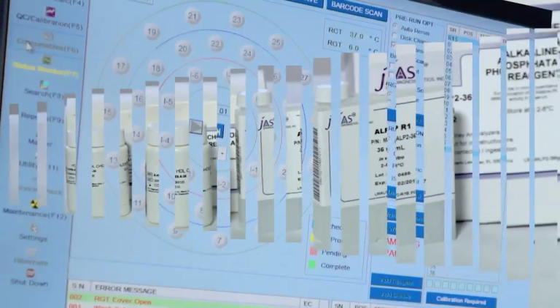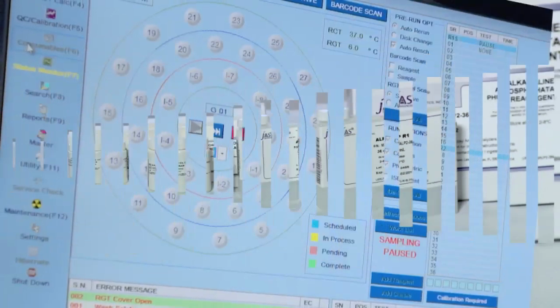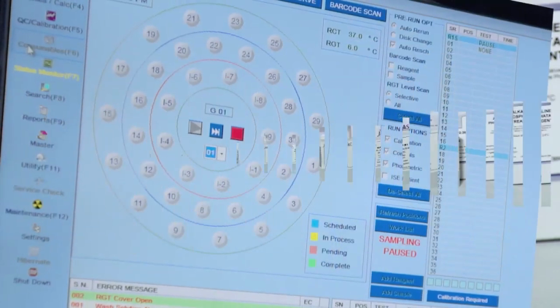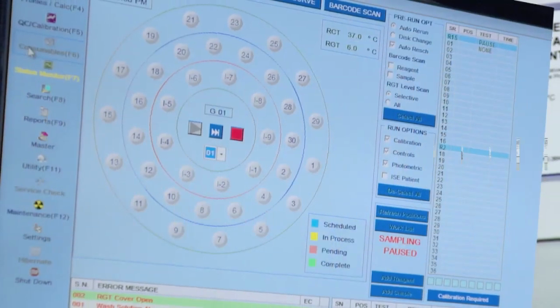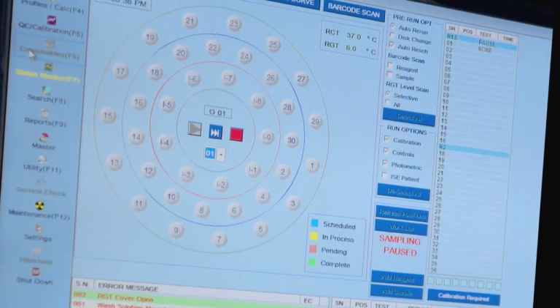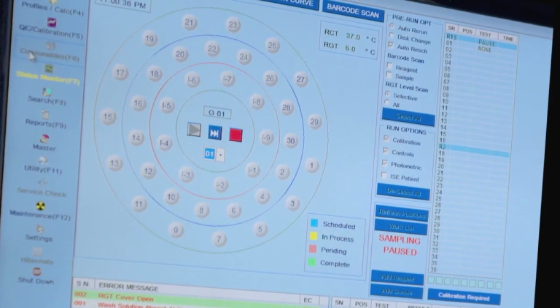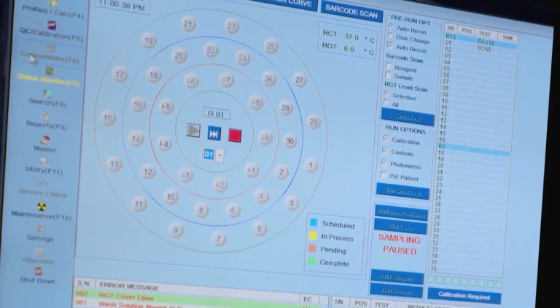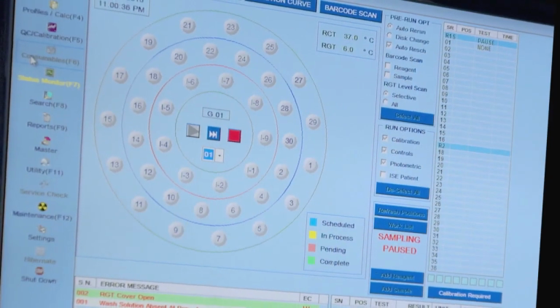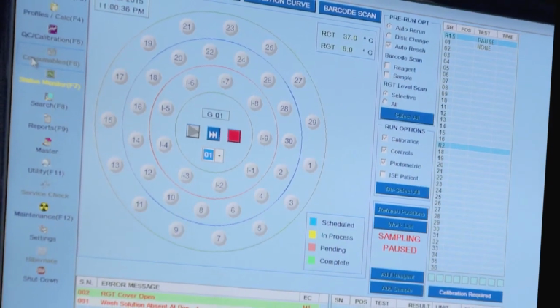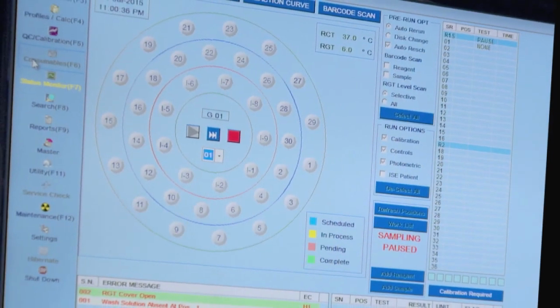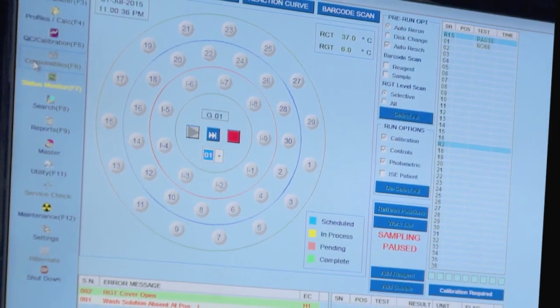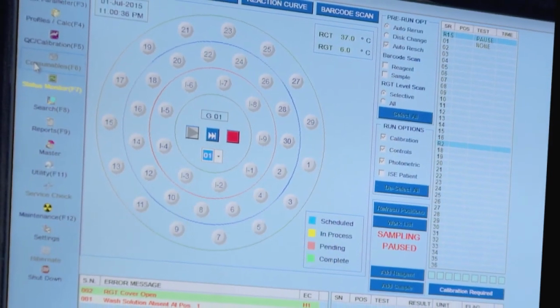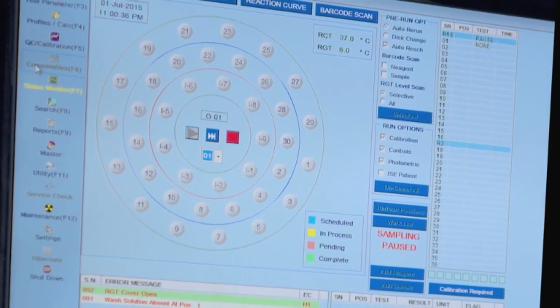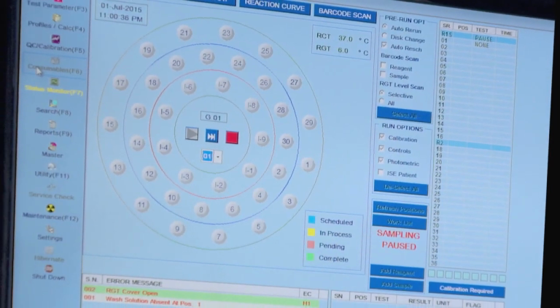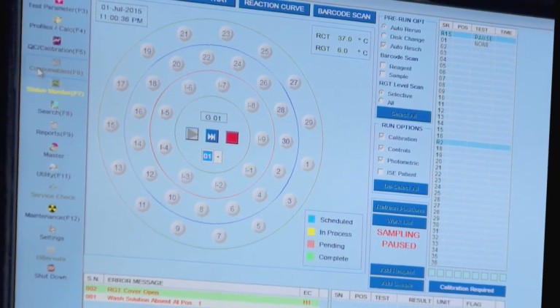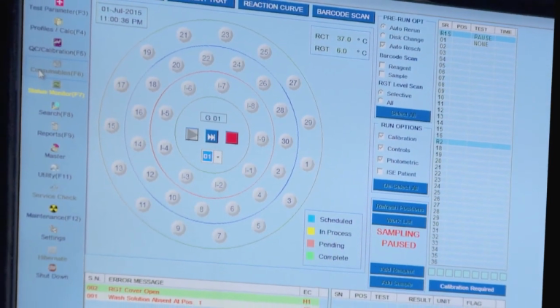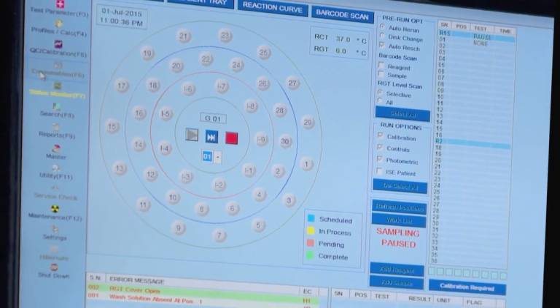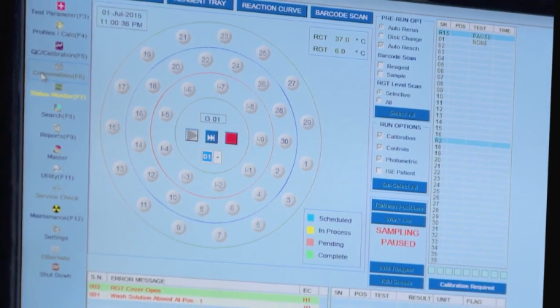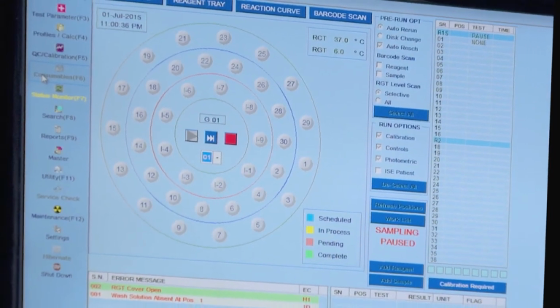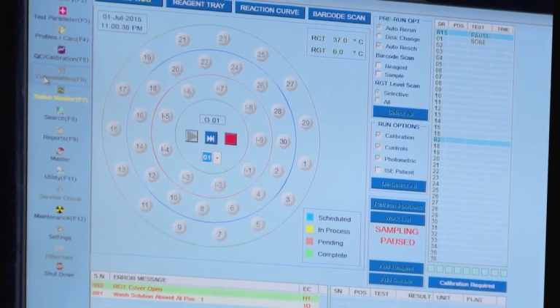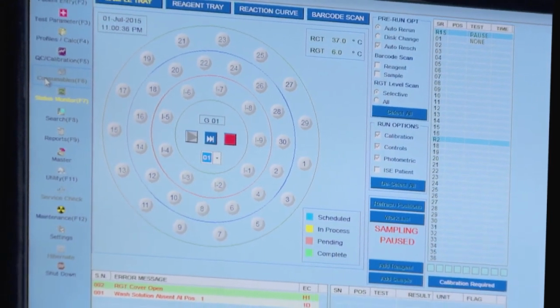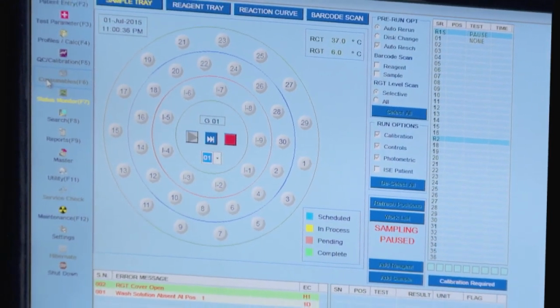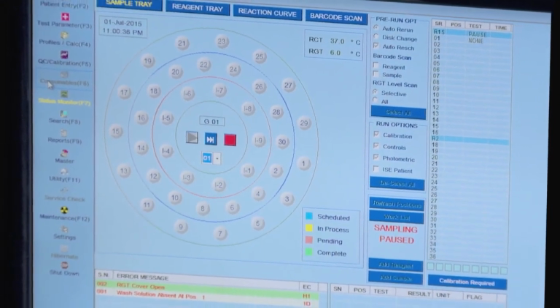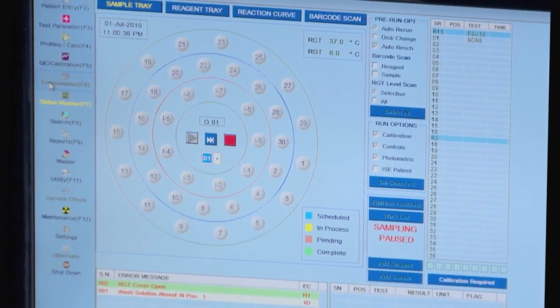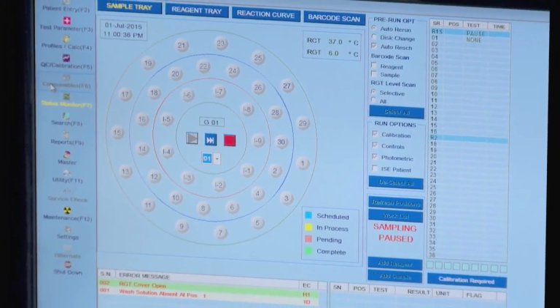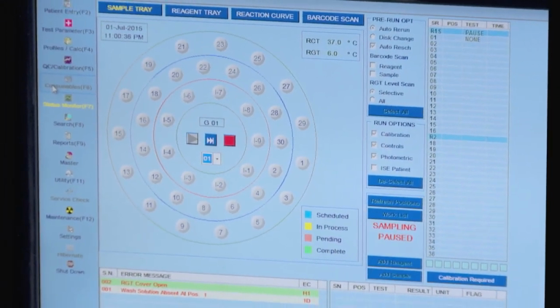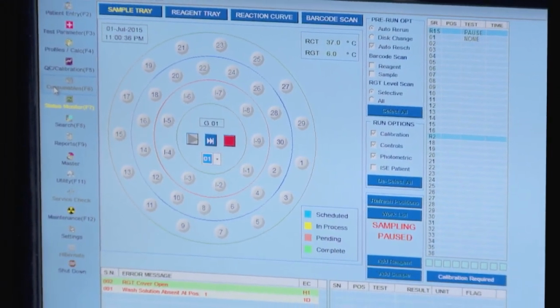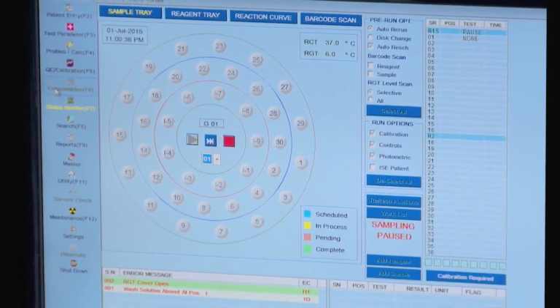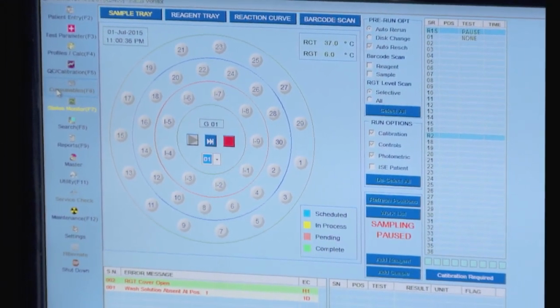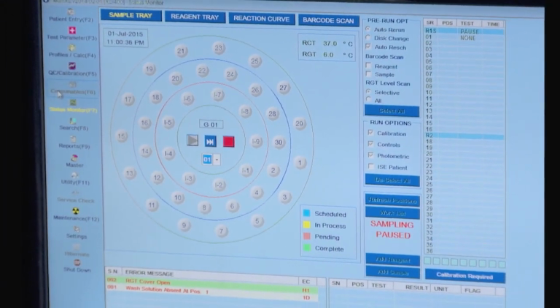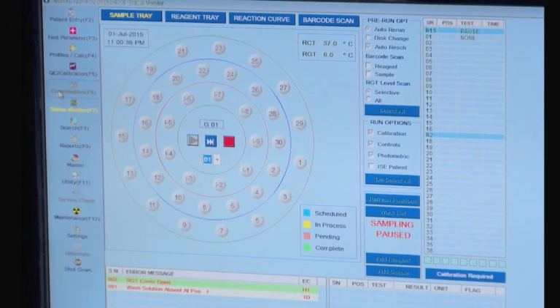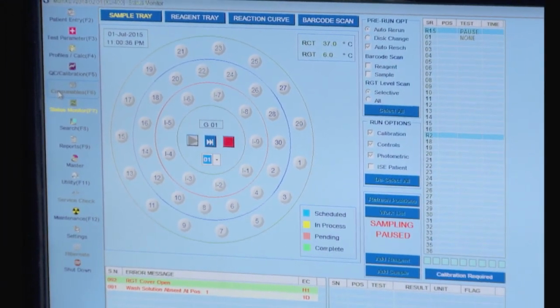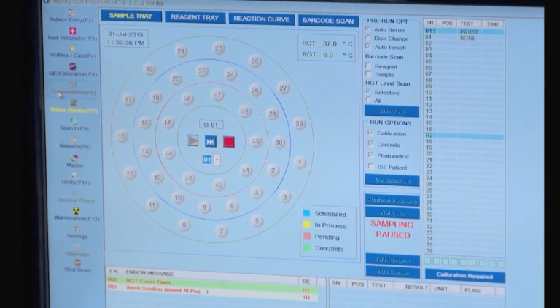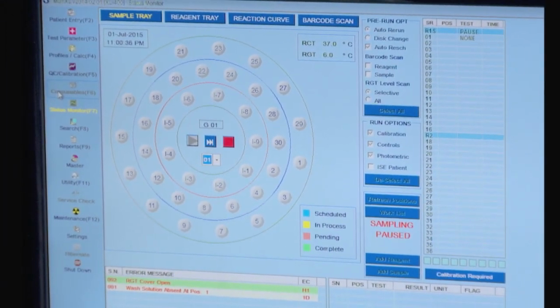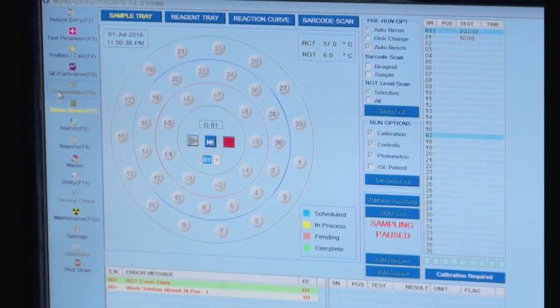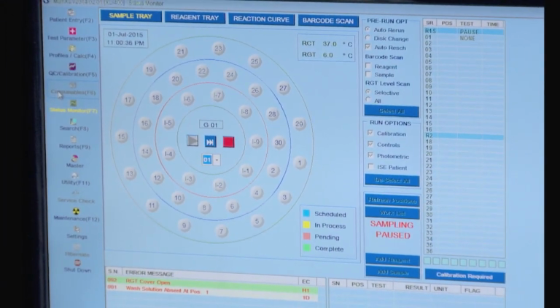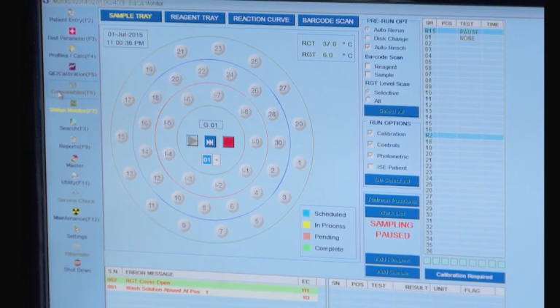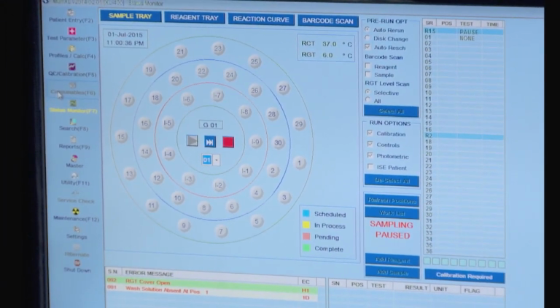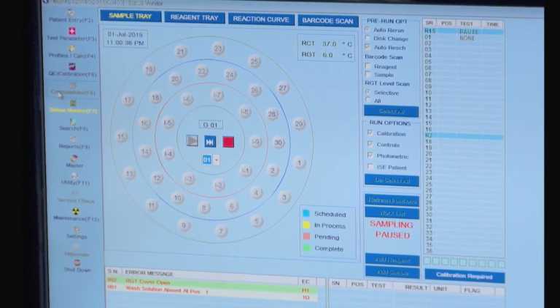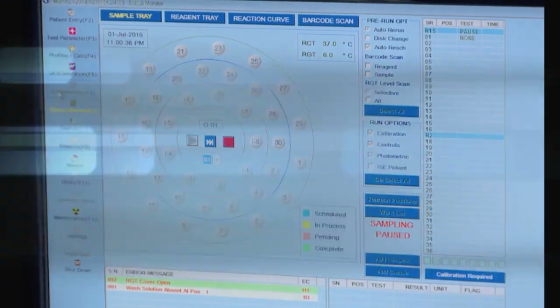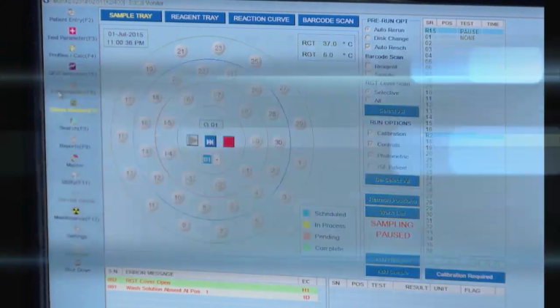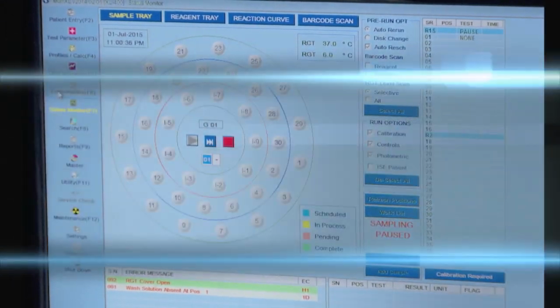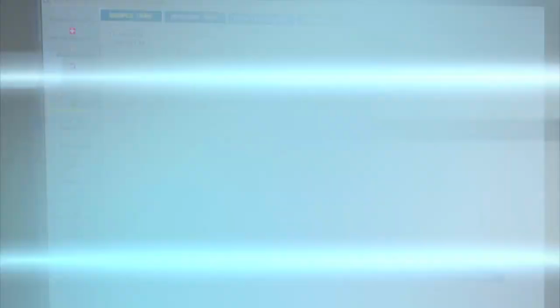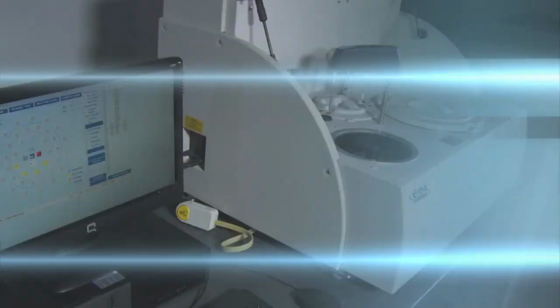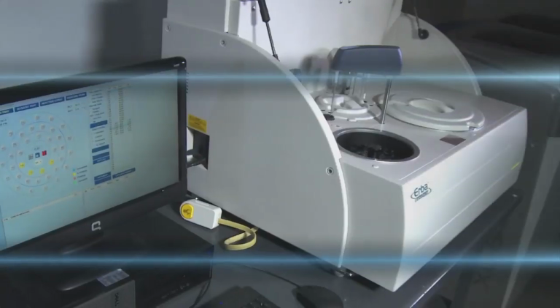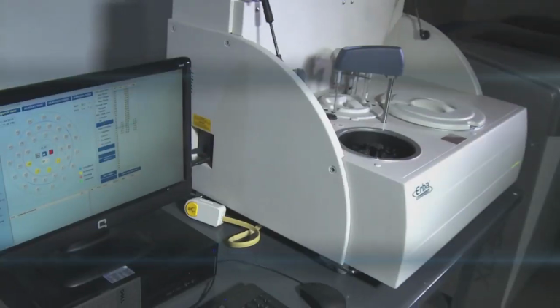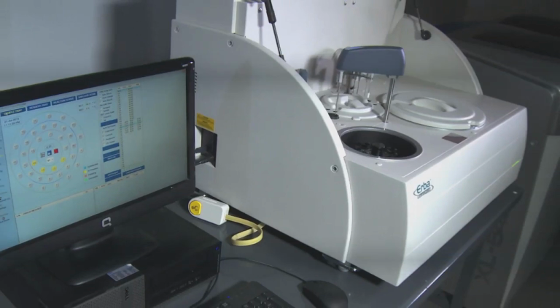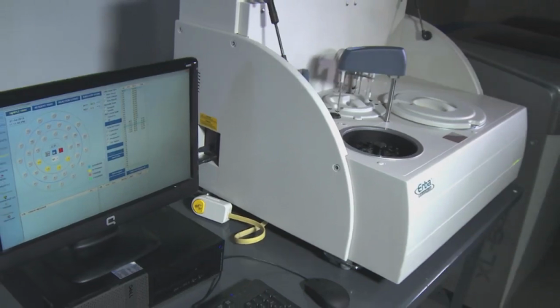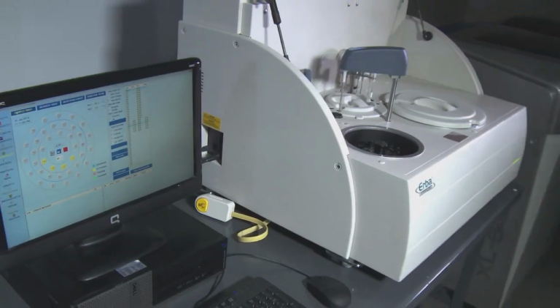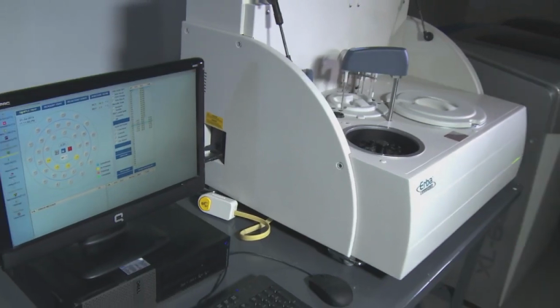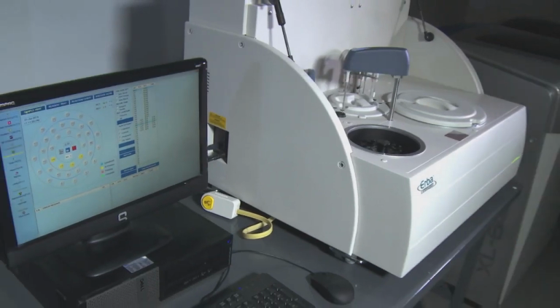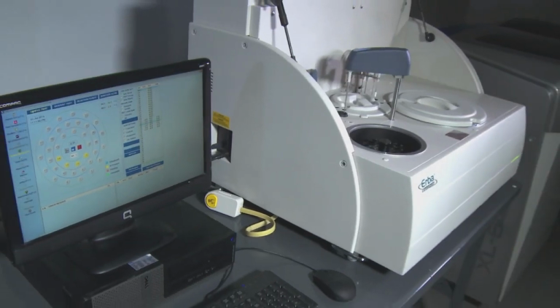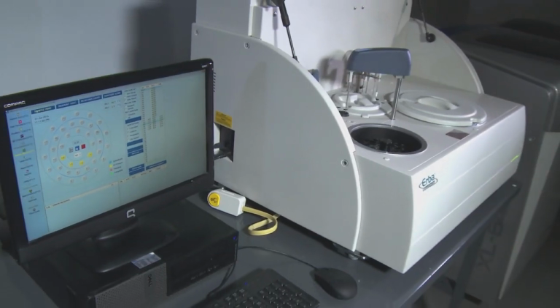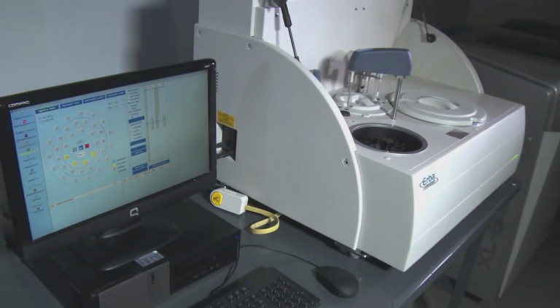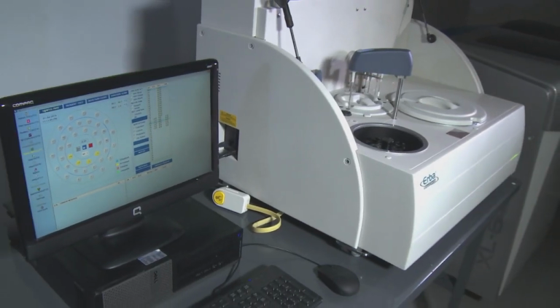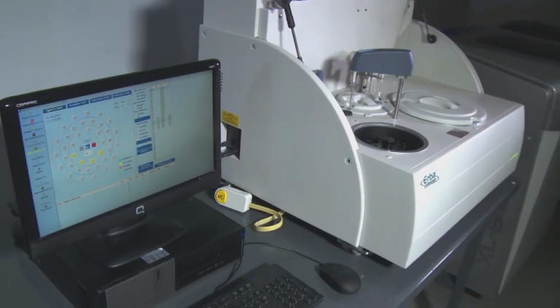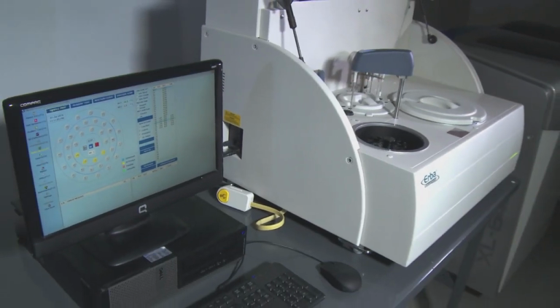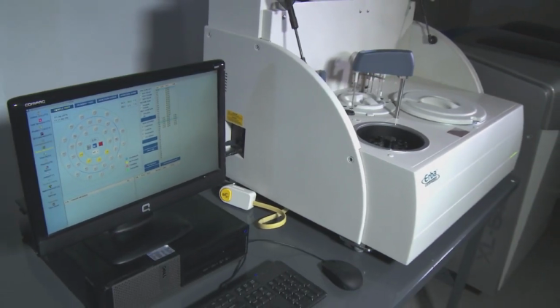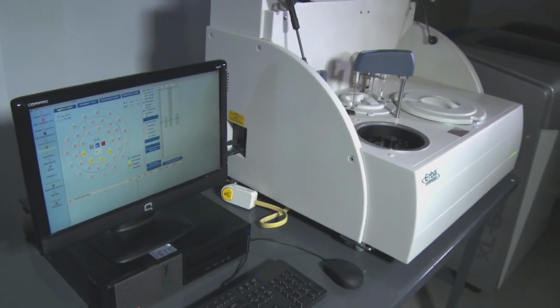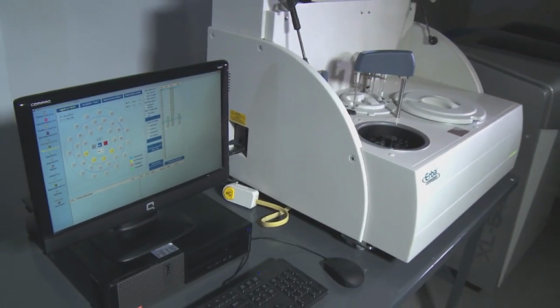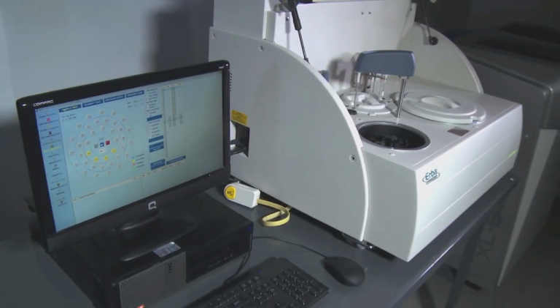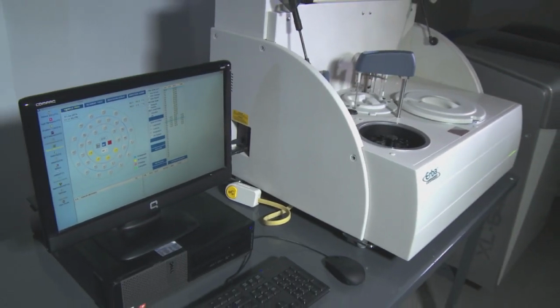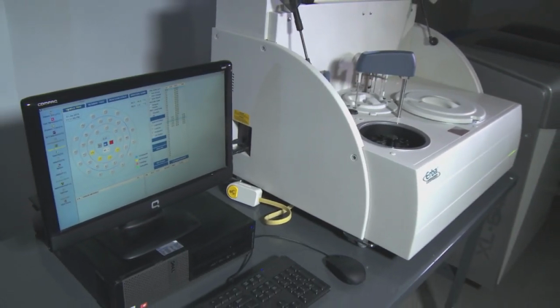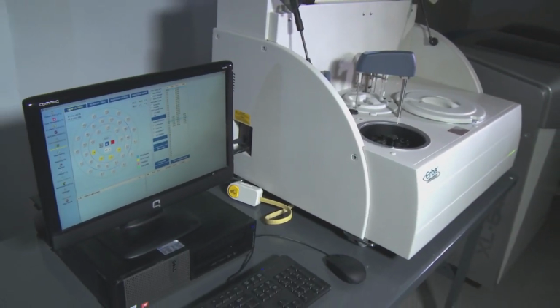The software on the XL400 is compatible across multiple platforms and syncs with electronic medical records.